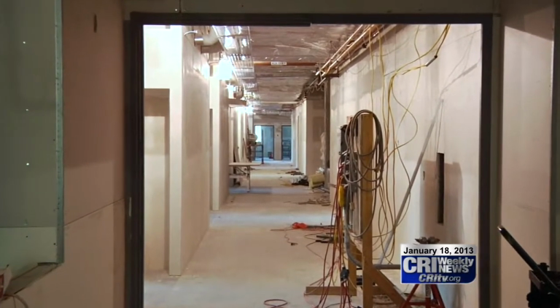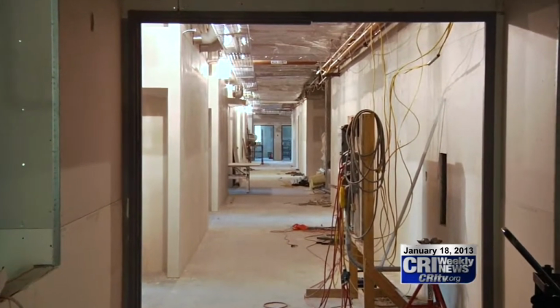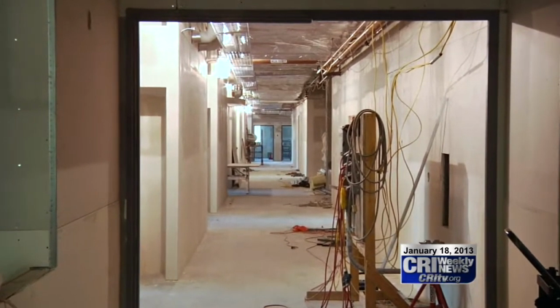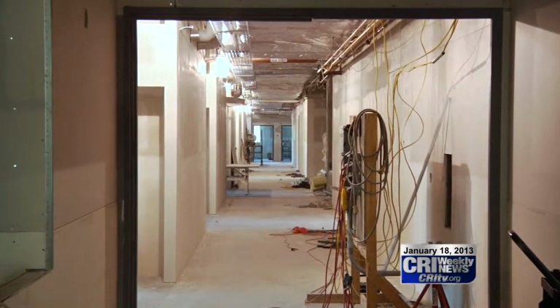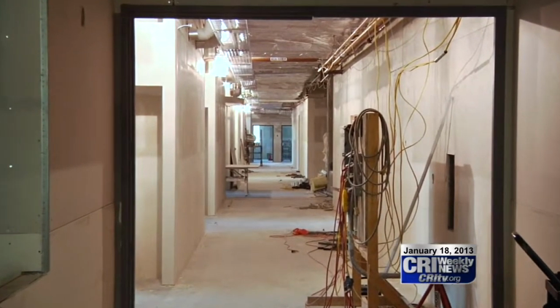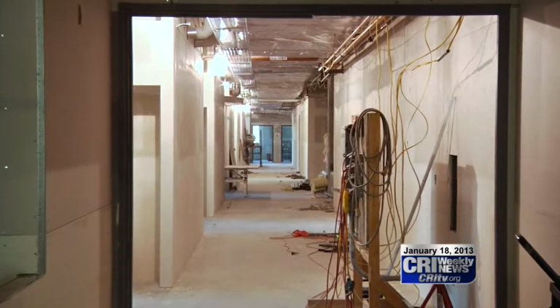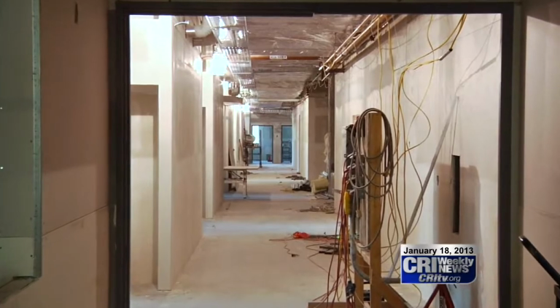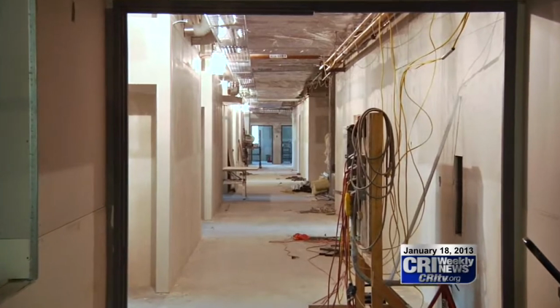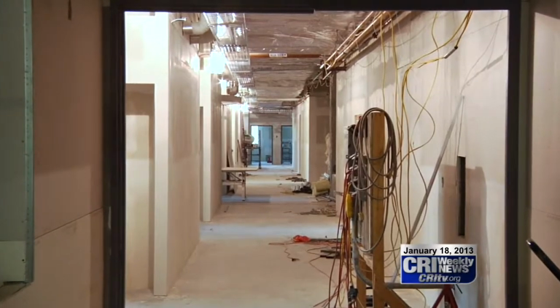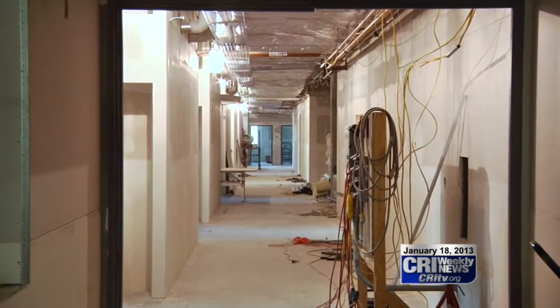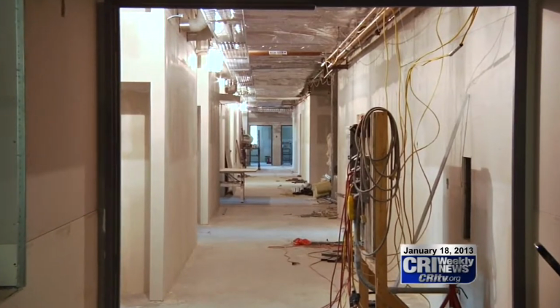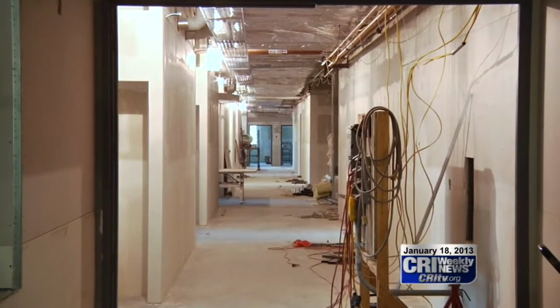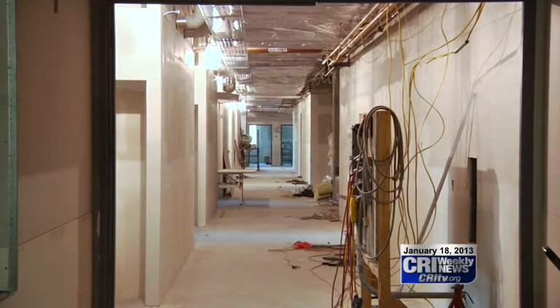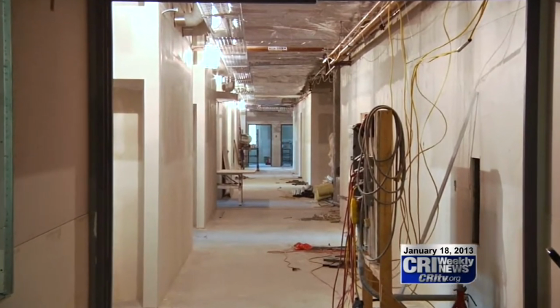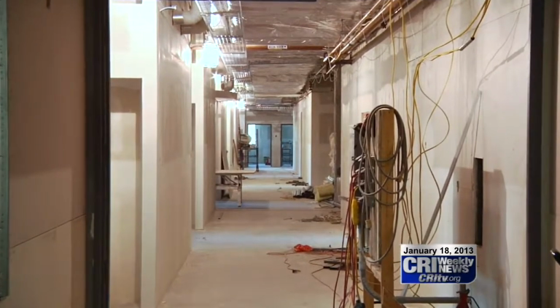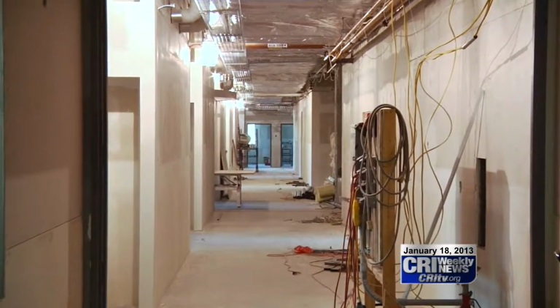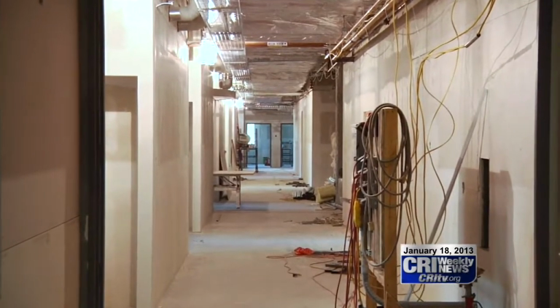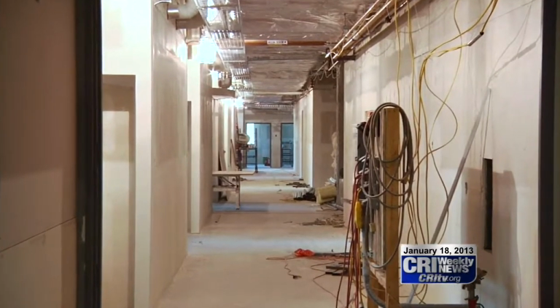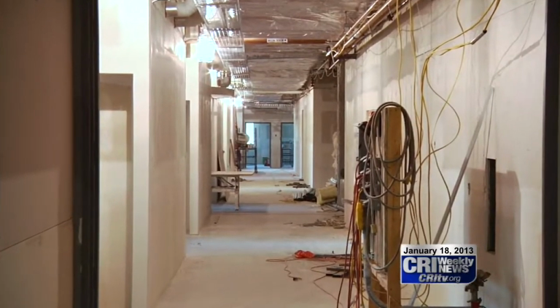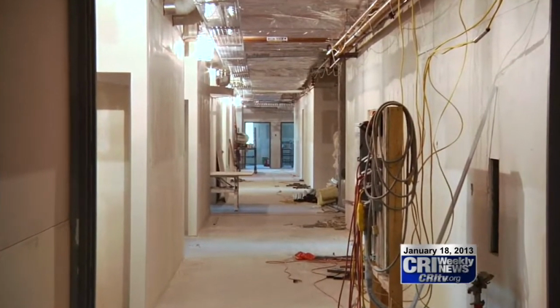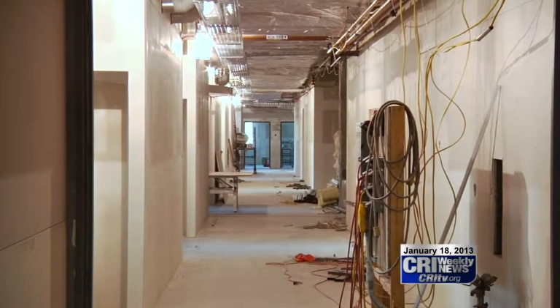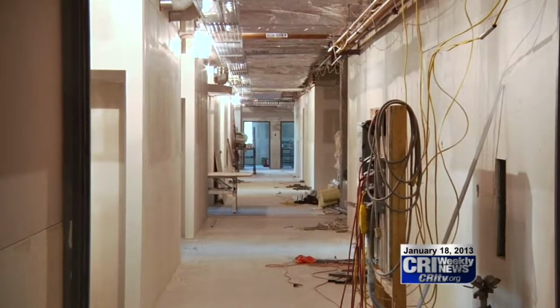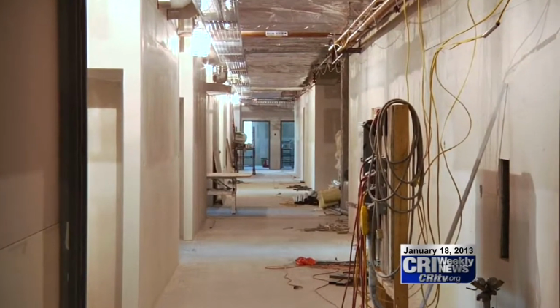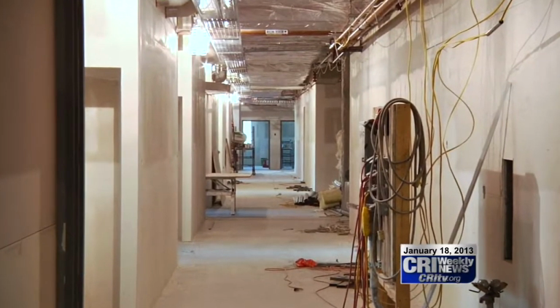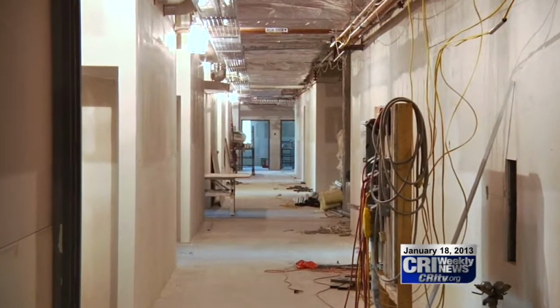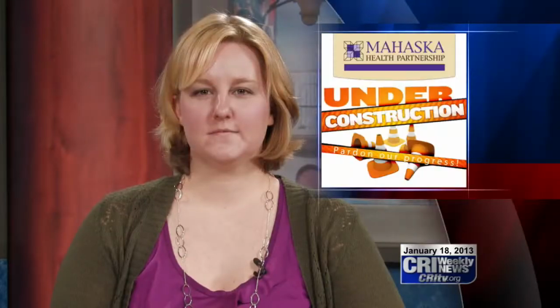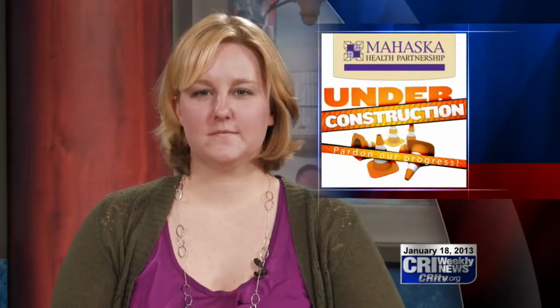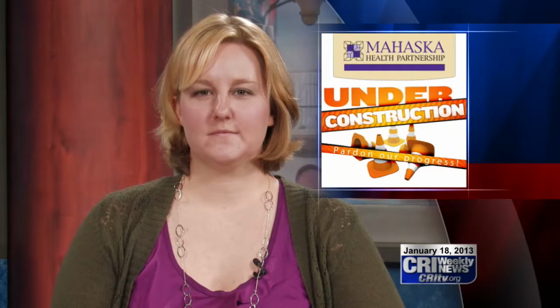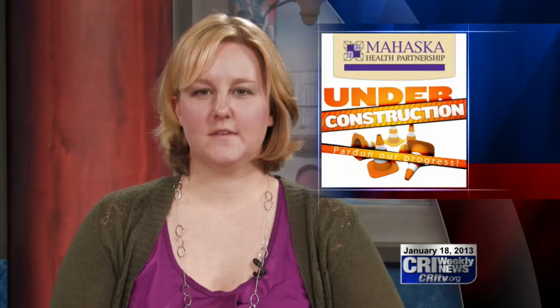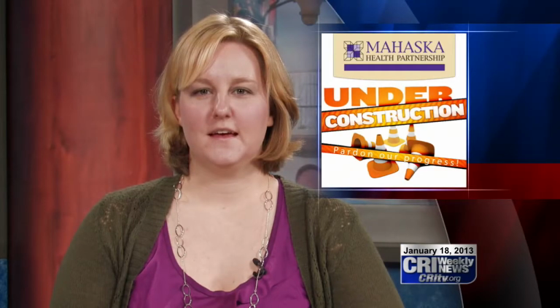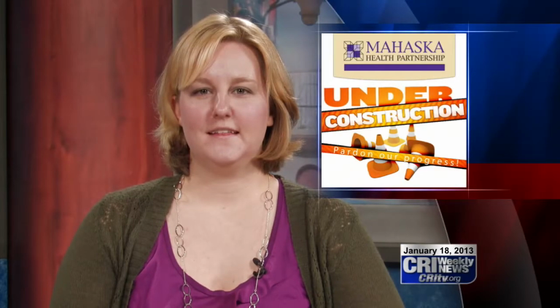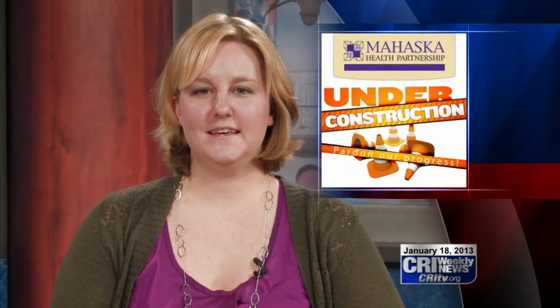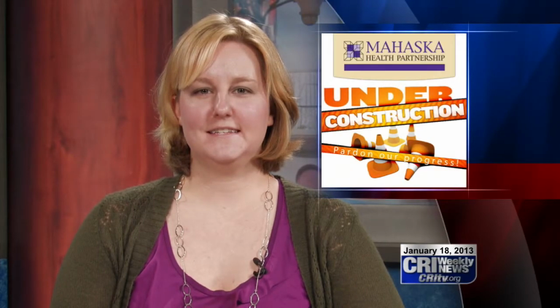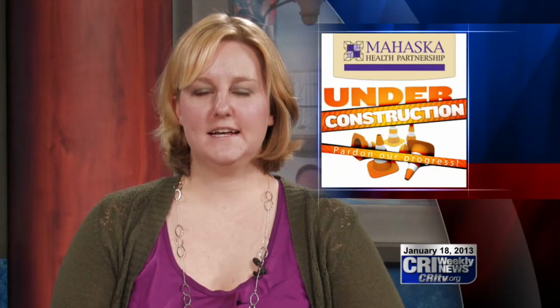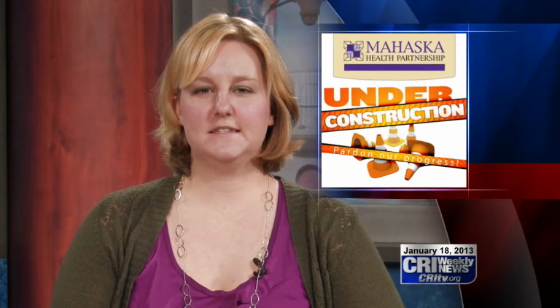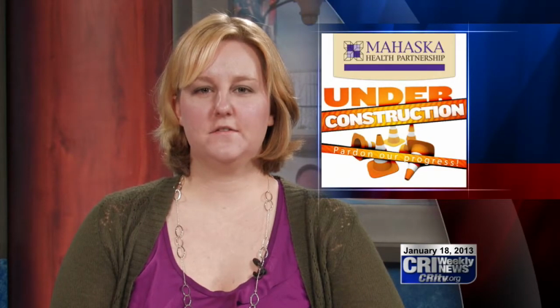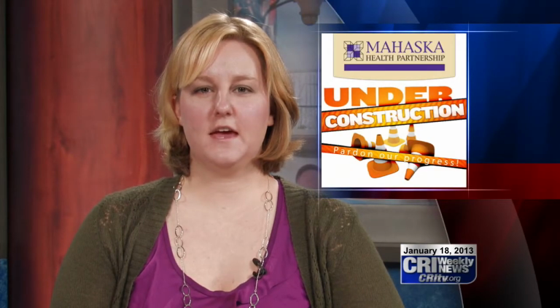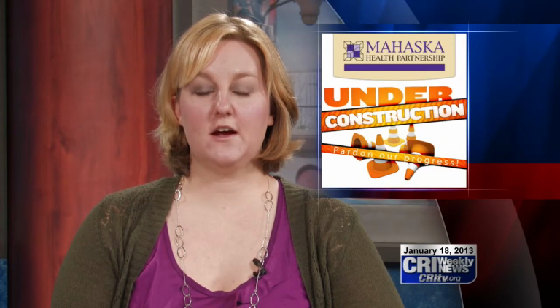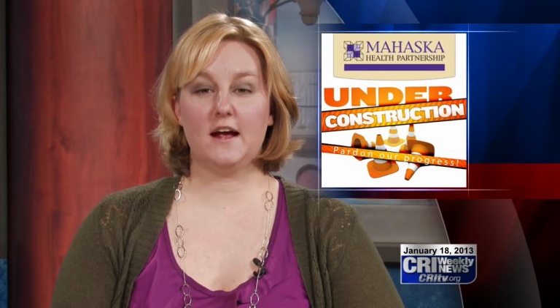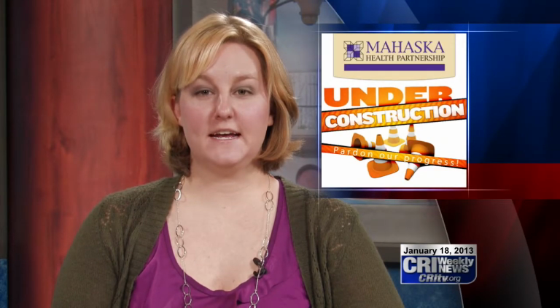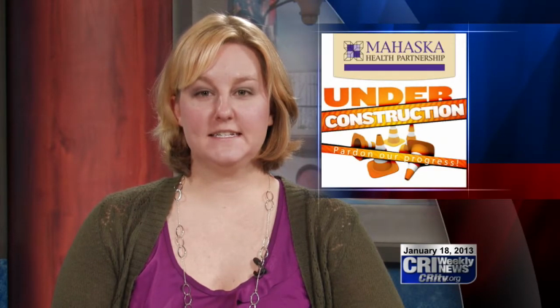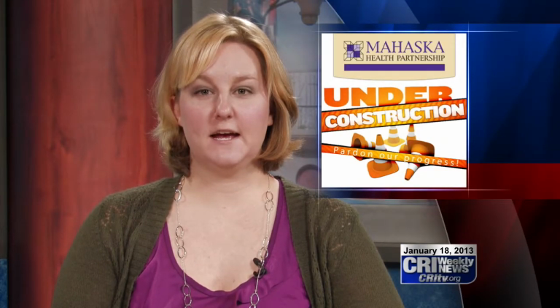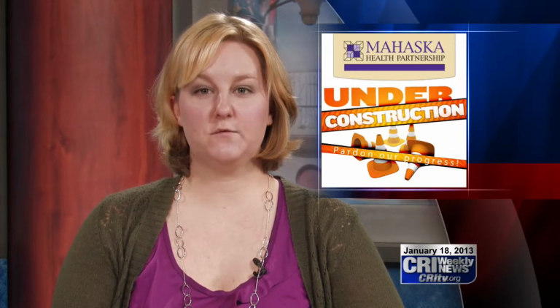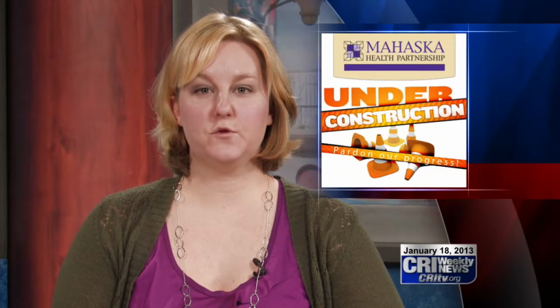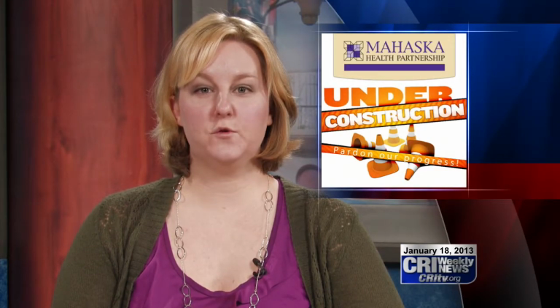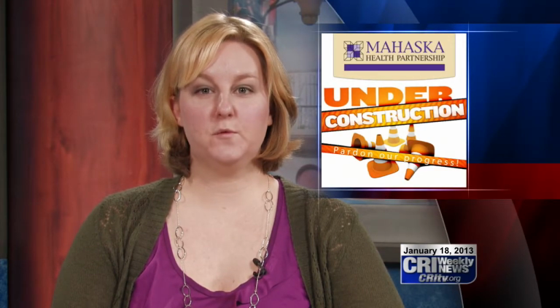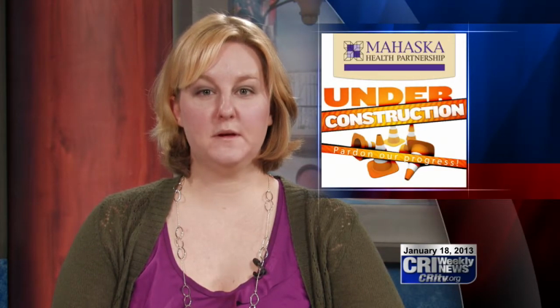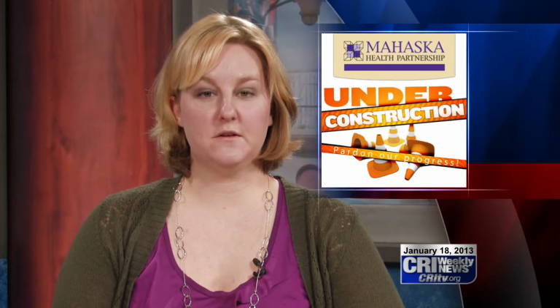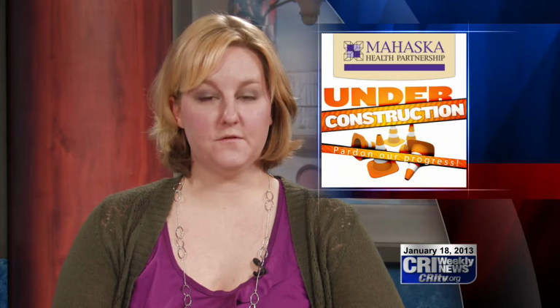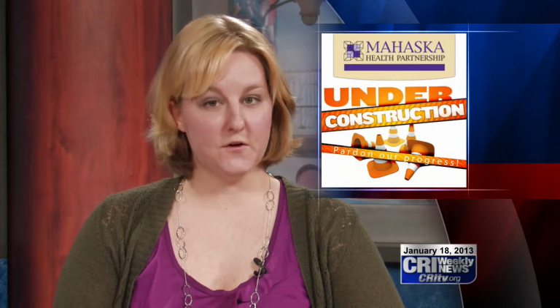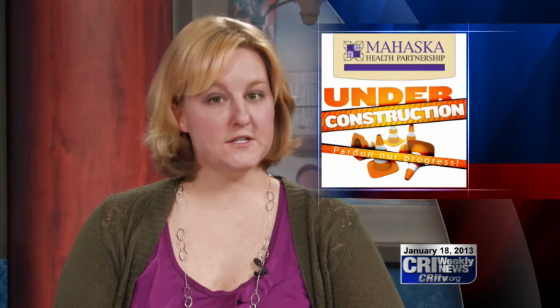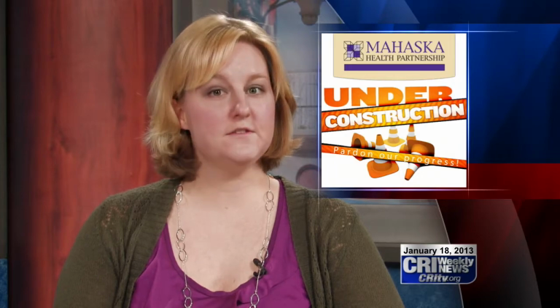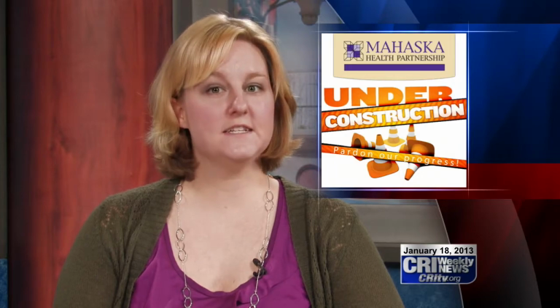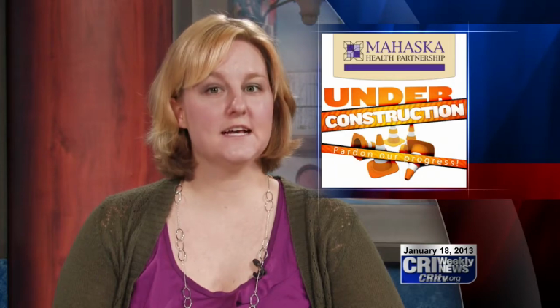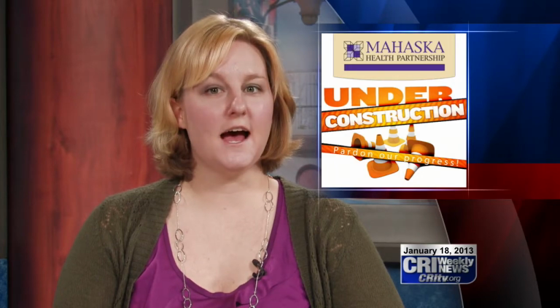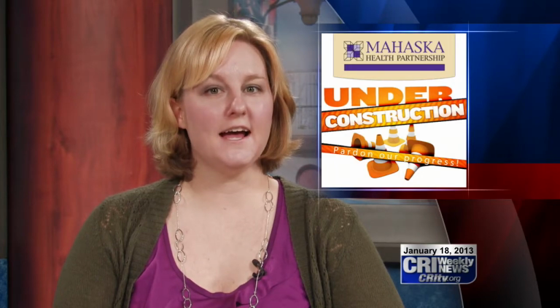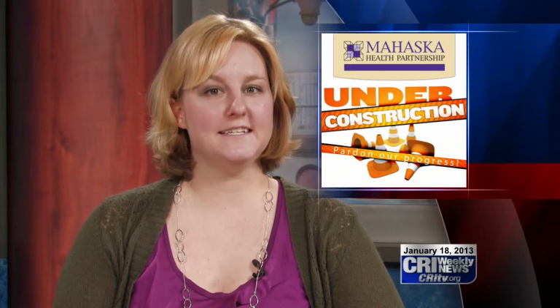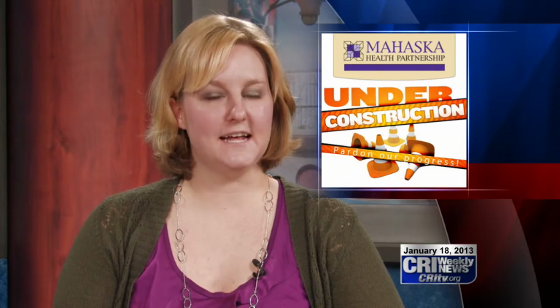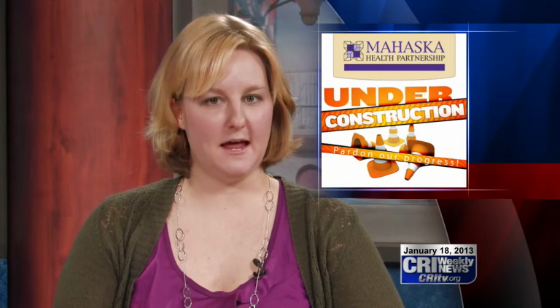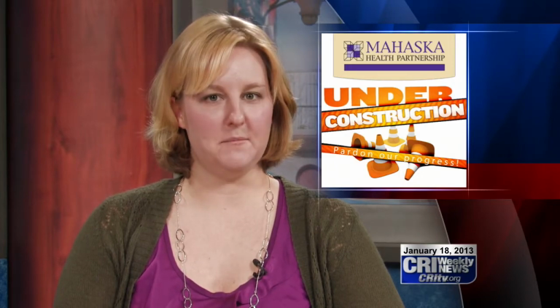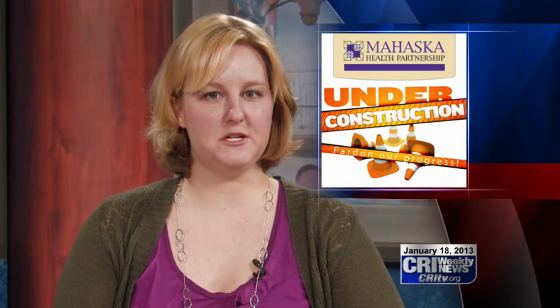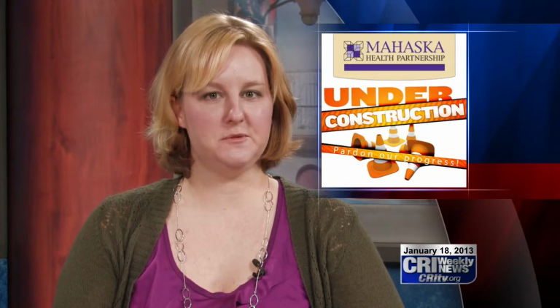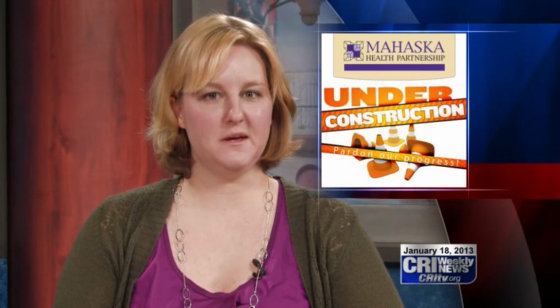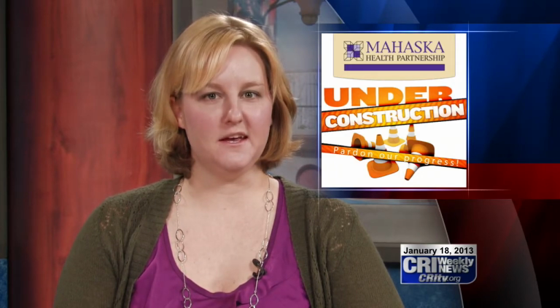For CRI Weekly News, I'm Erin Riggs. The intensive care anti-room will be the first of its kind at MHP.